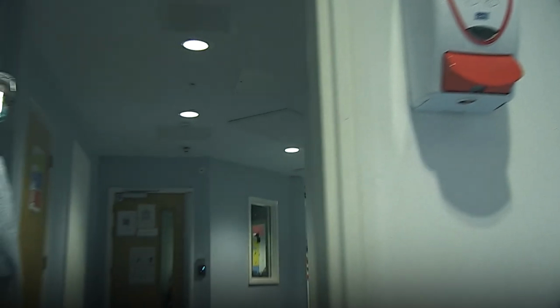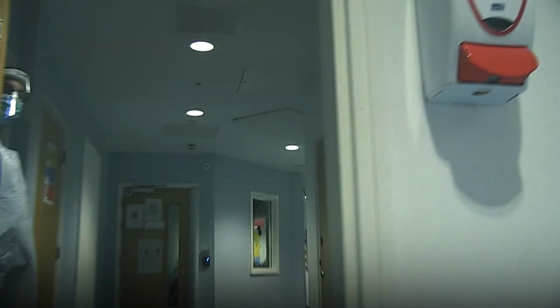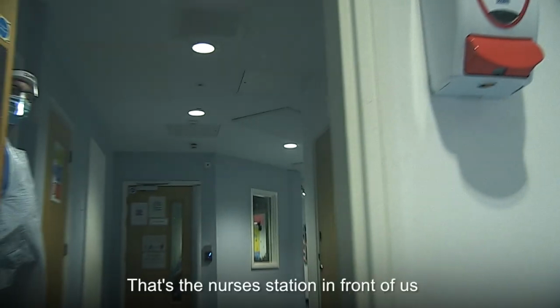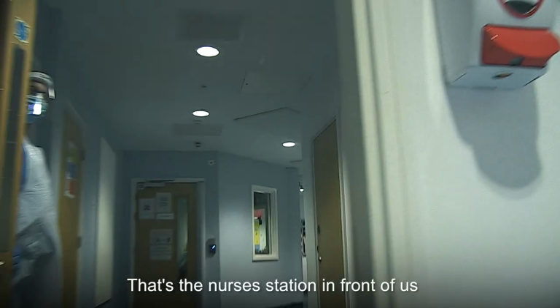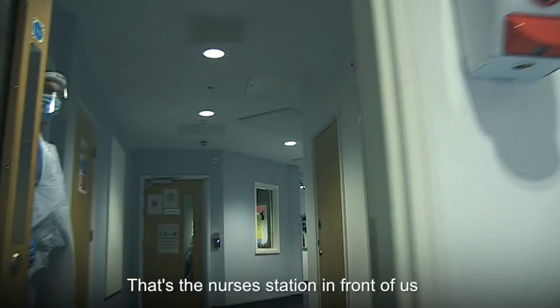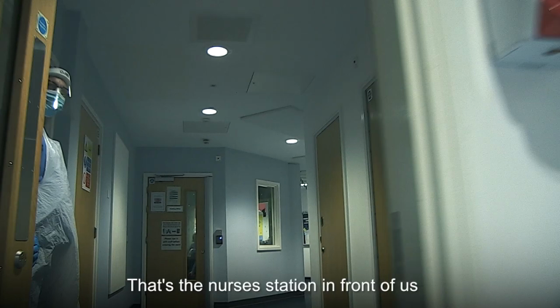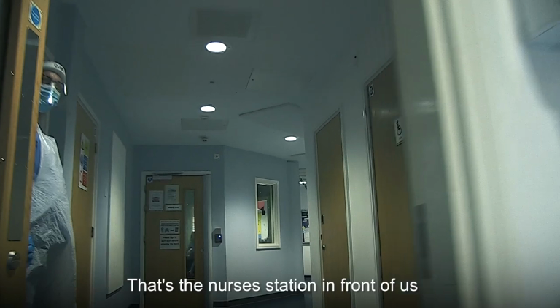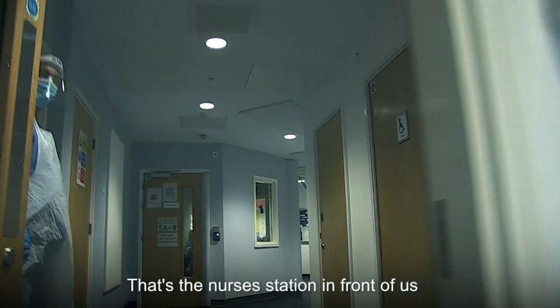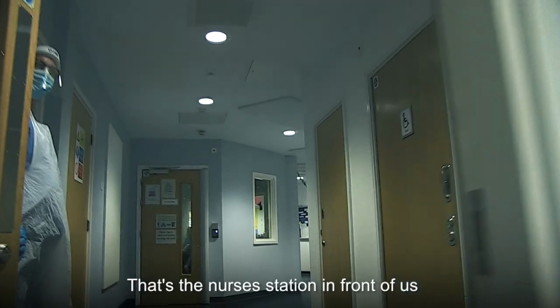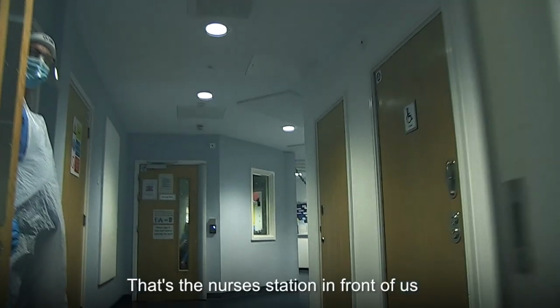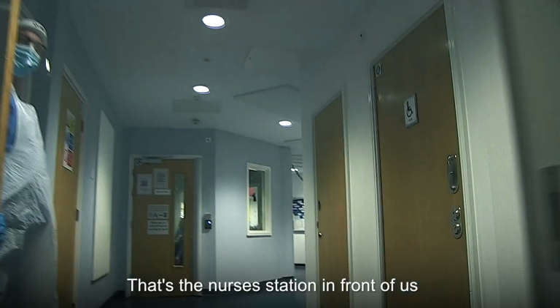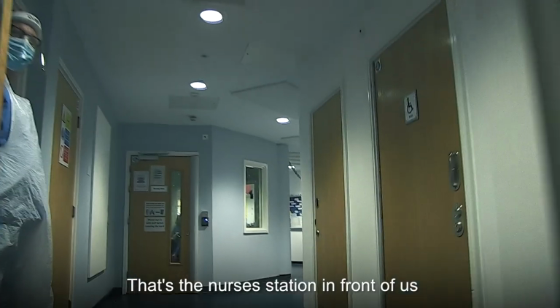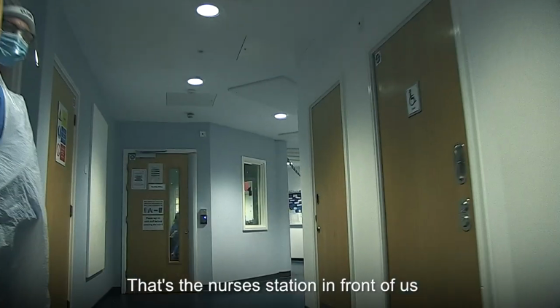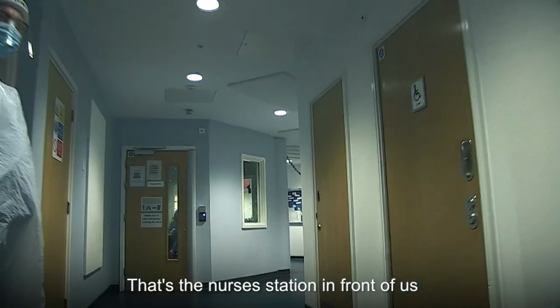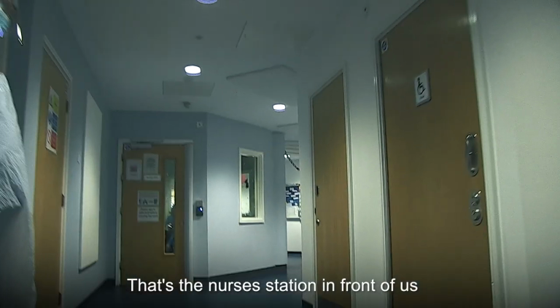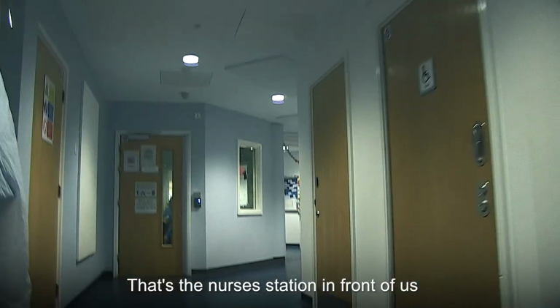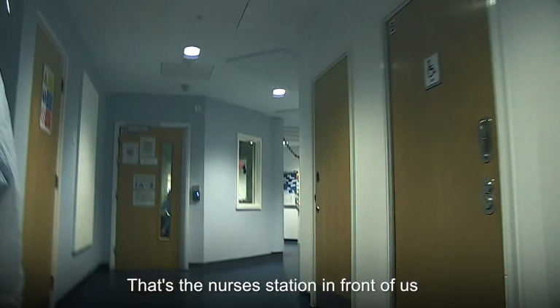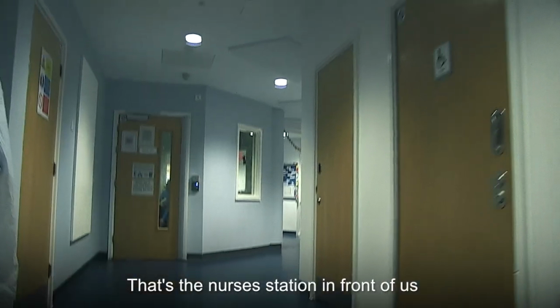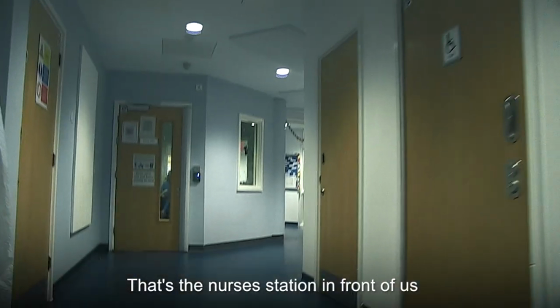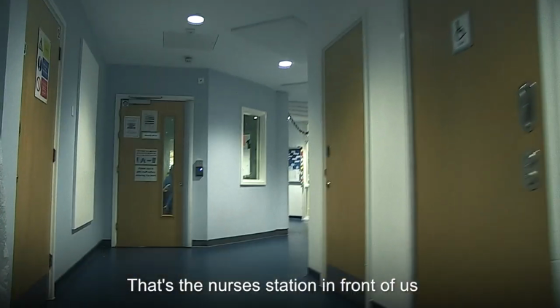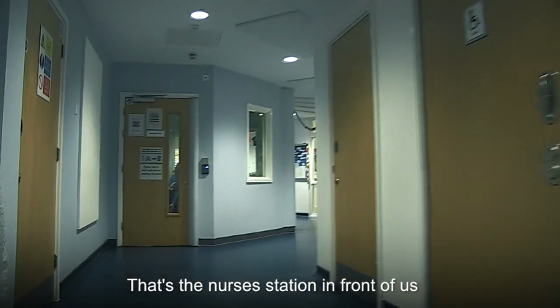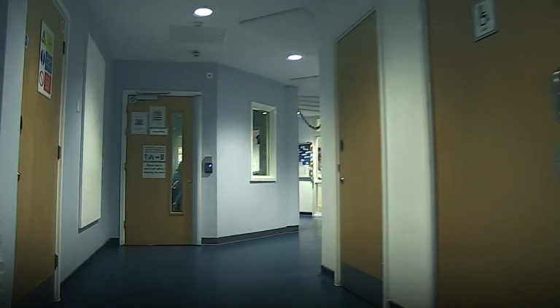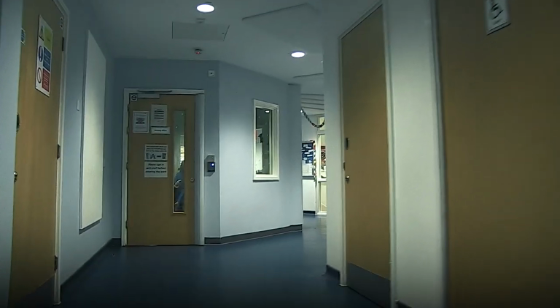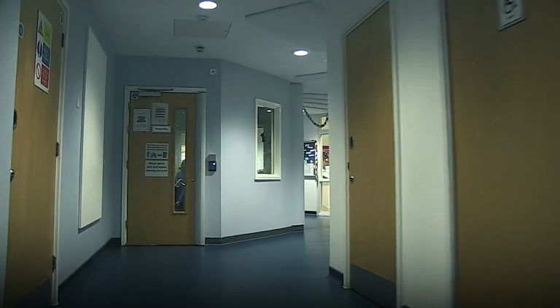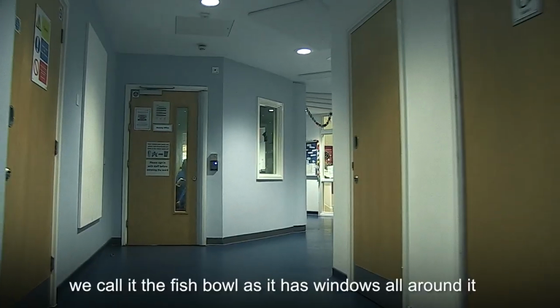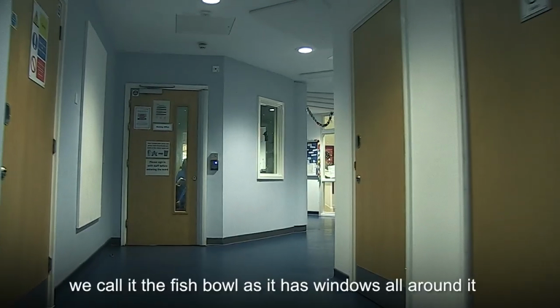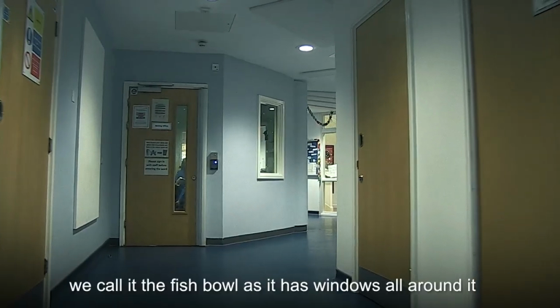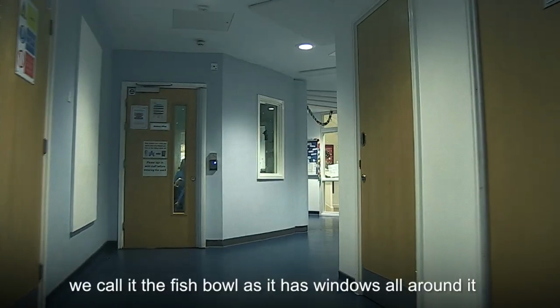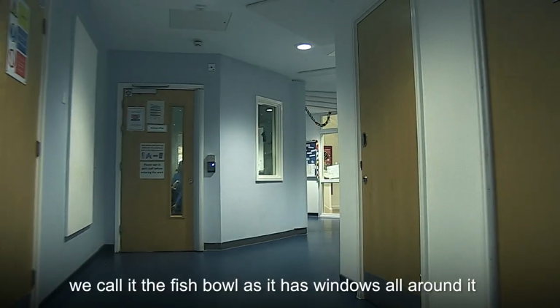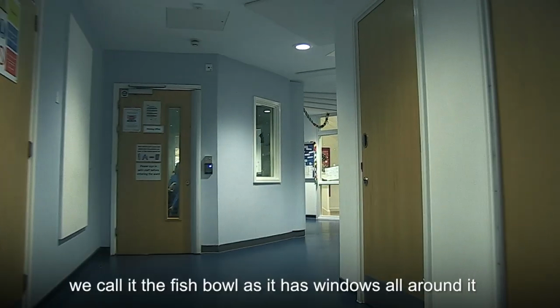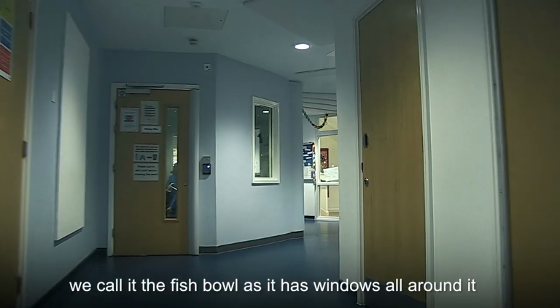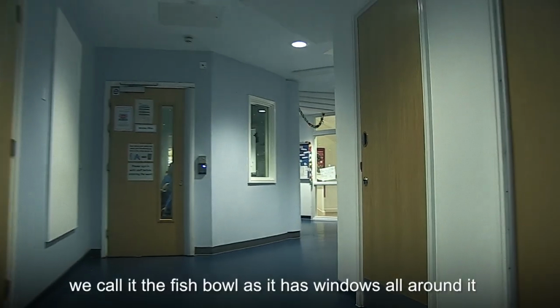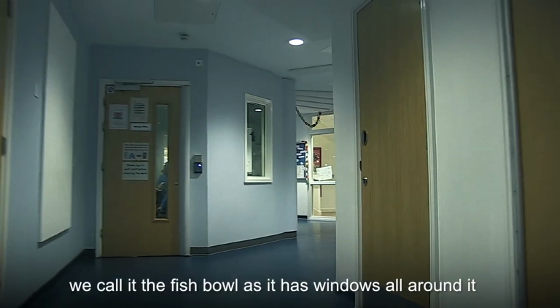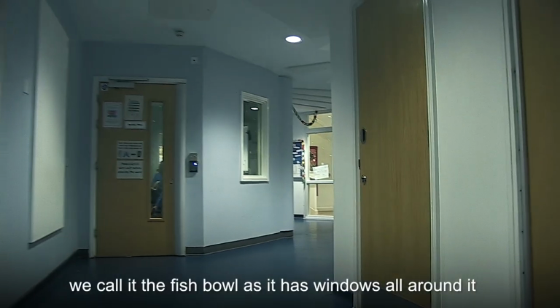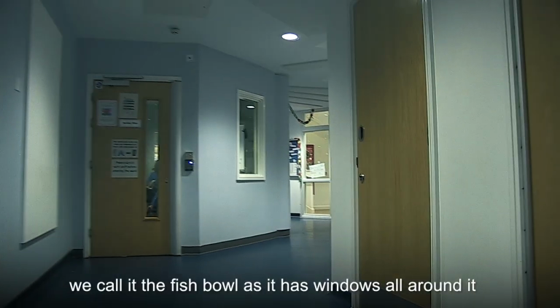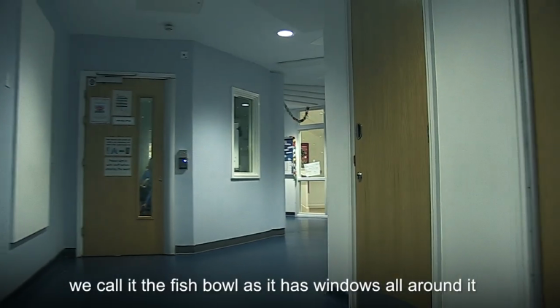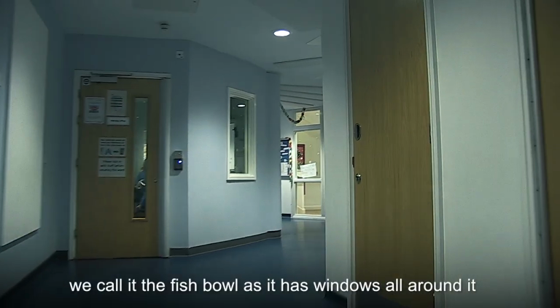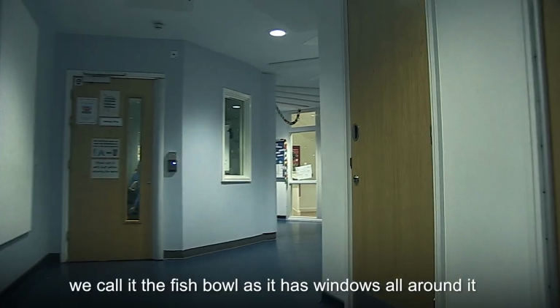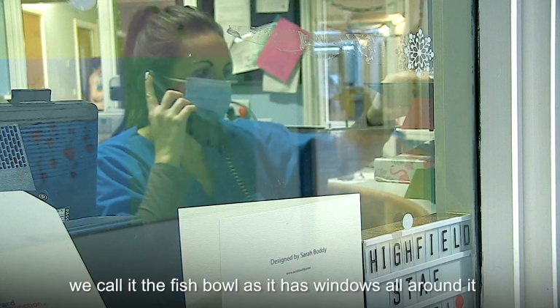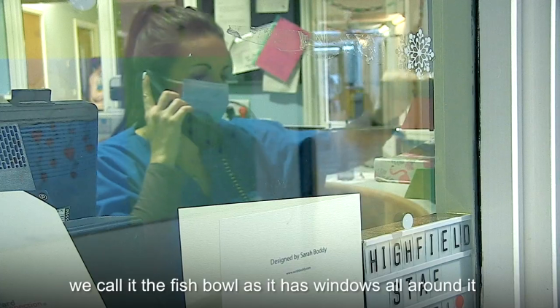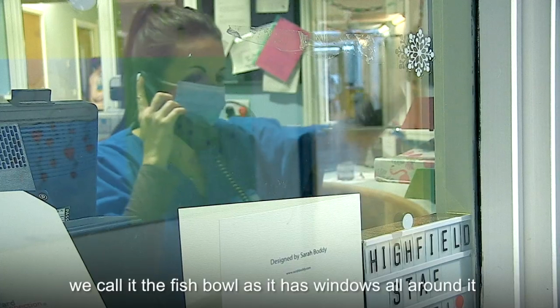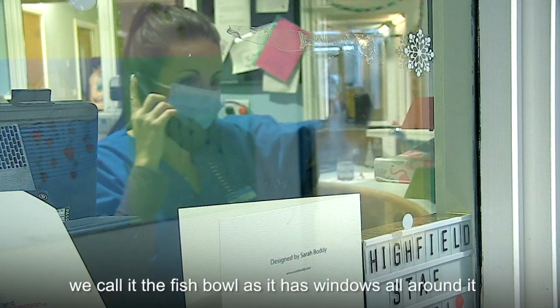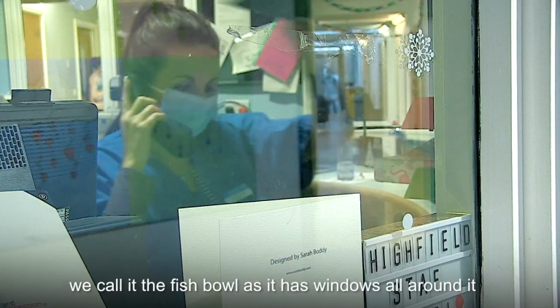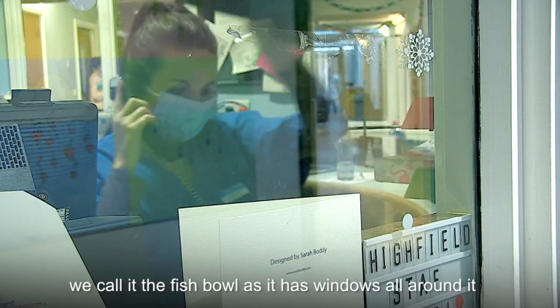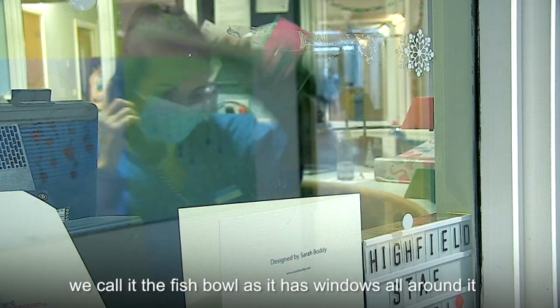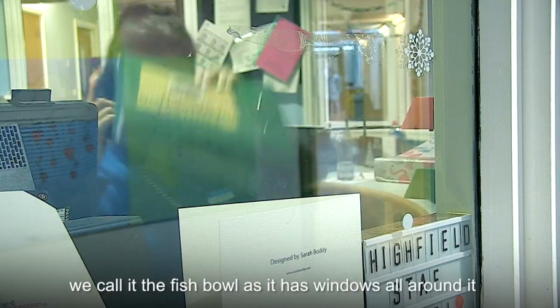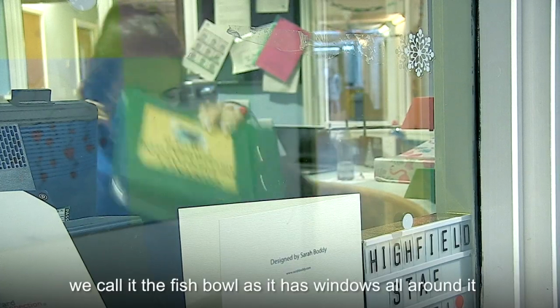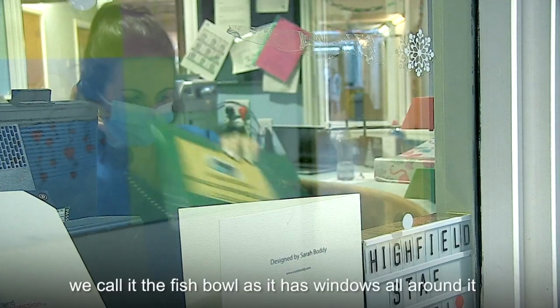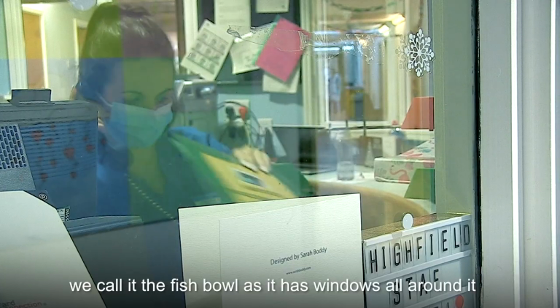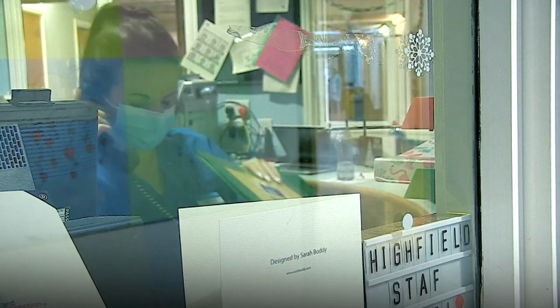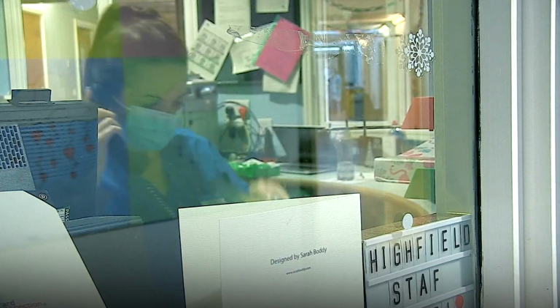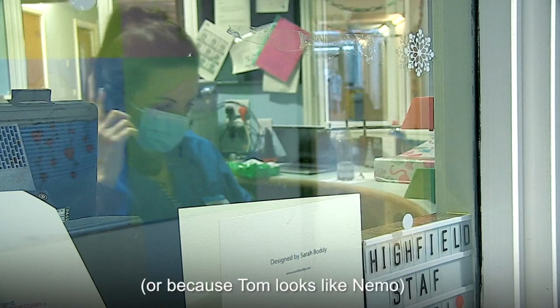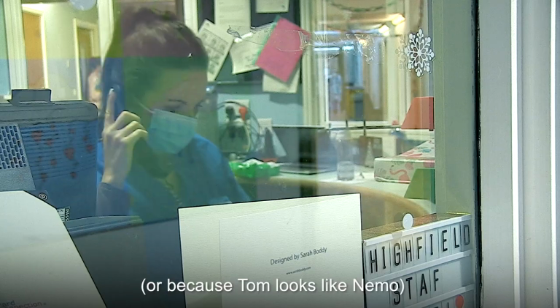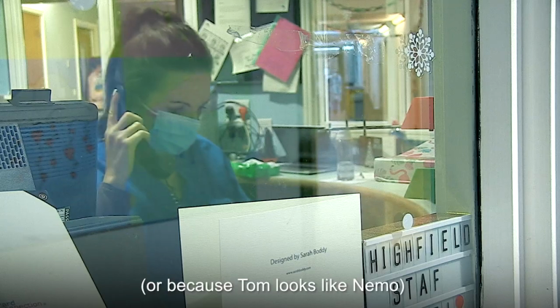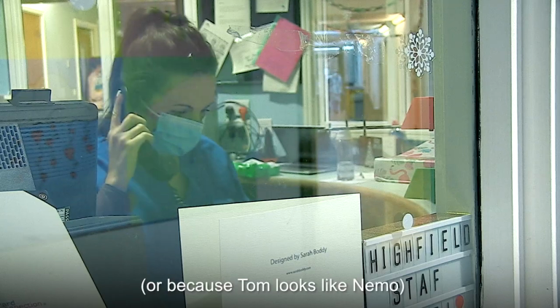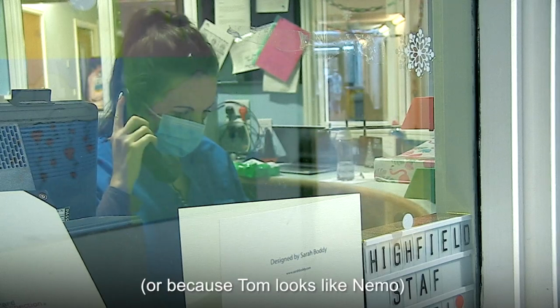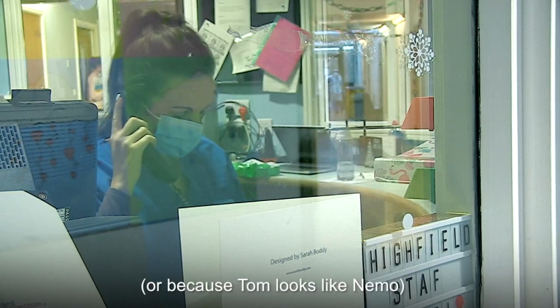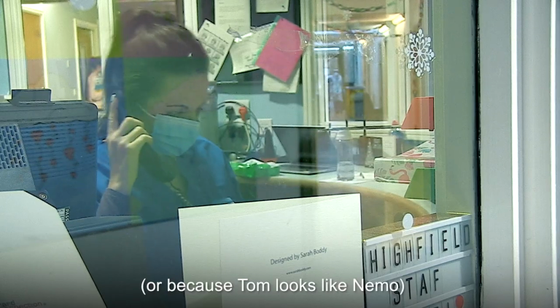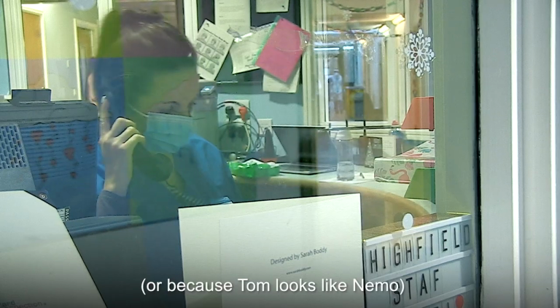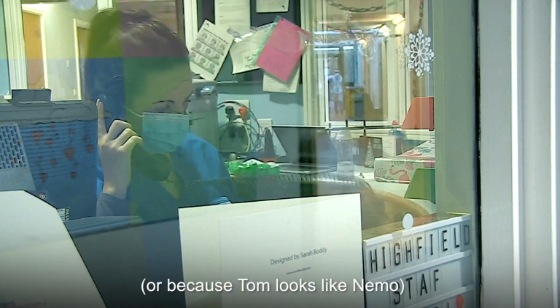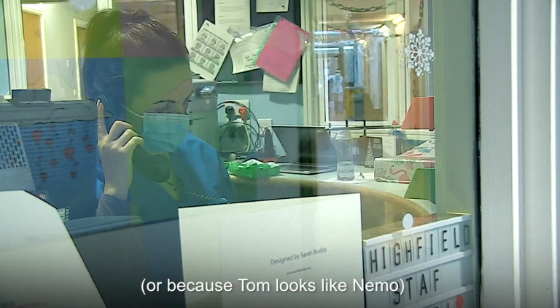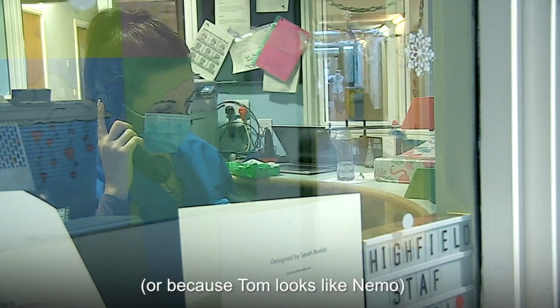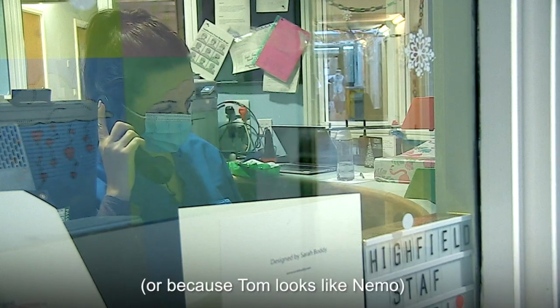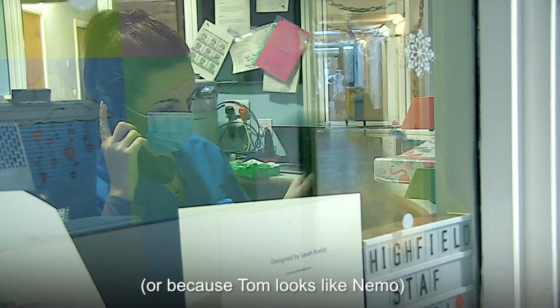That's the nurses station in front of us. We call it the fishbowl as it has windows all around it — or because Tom looks like Nemo.